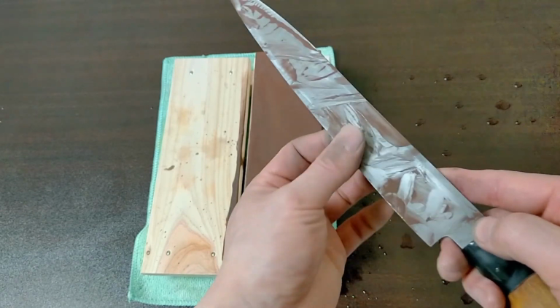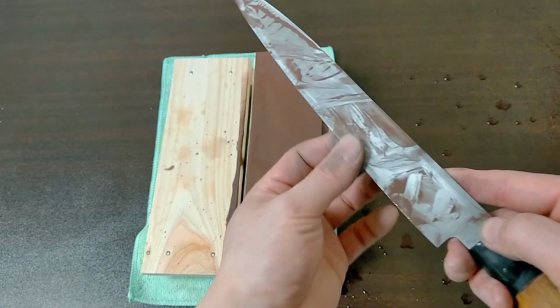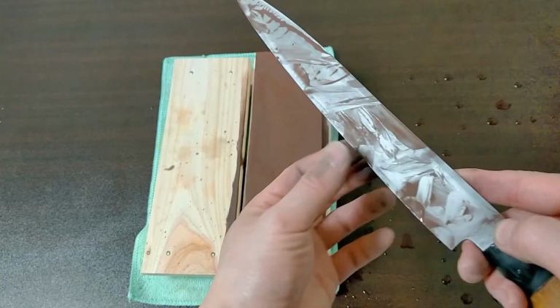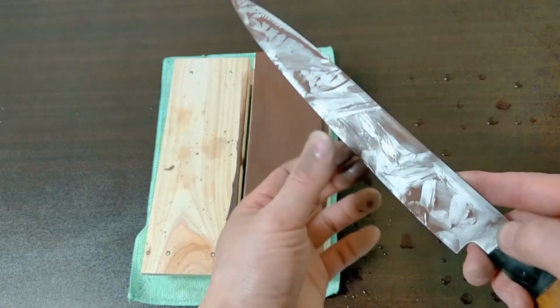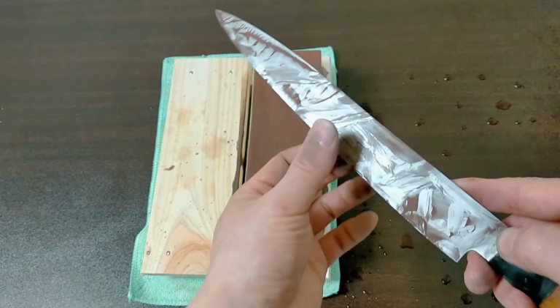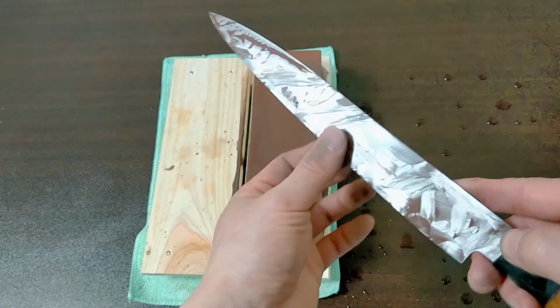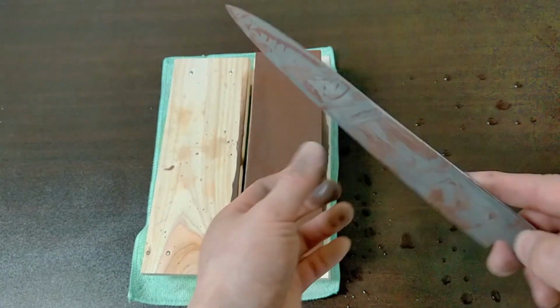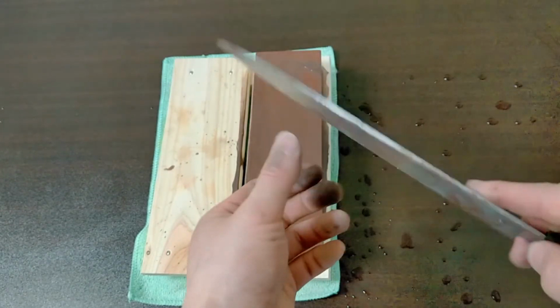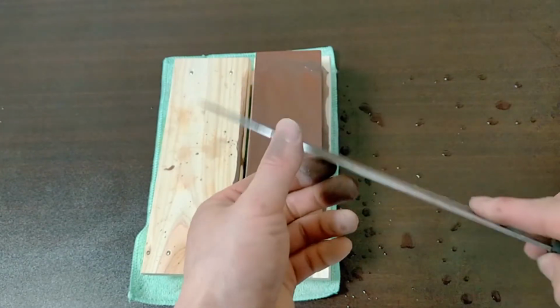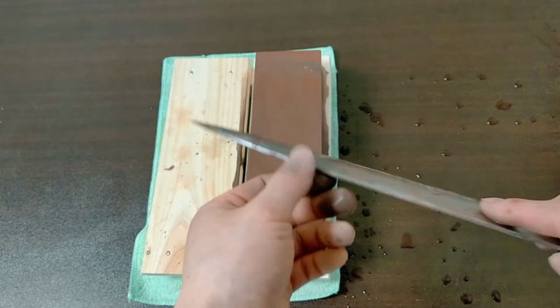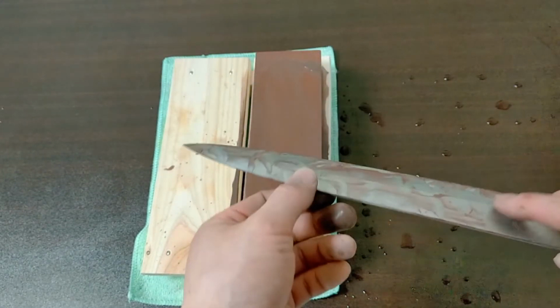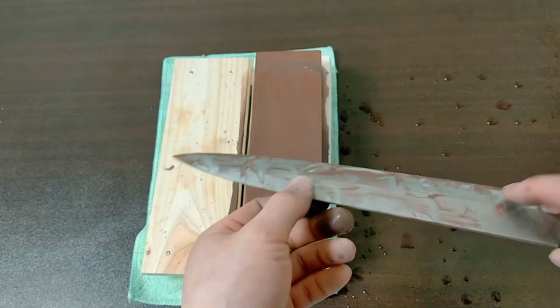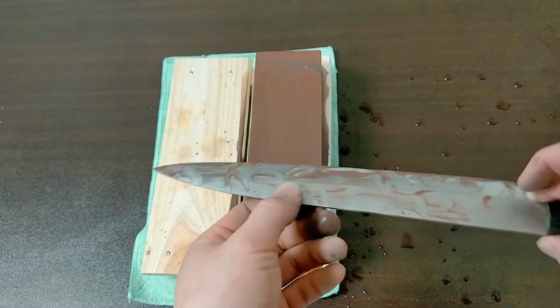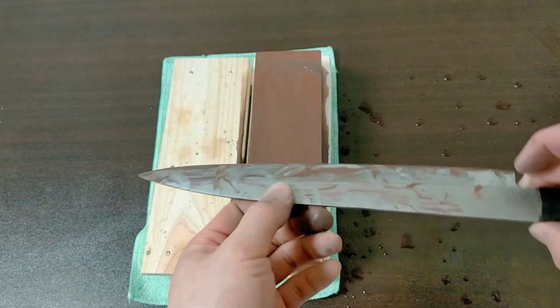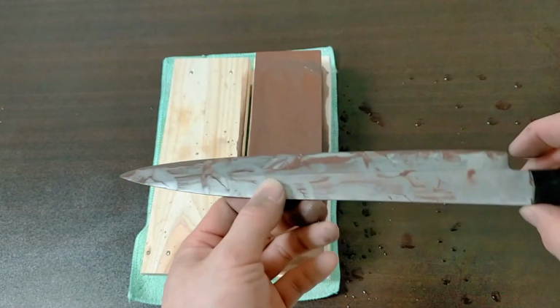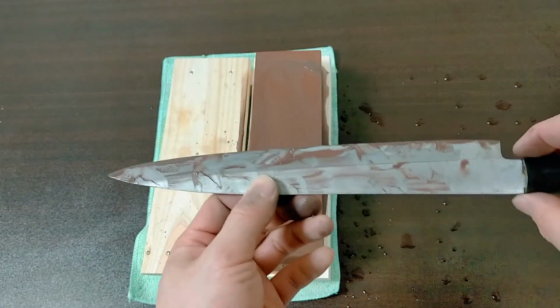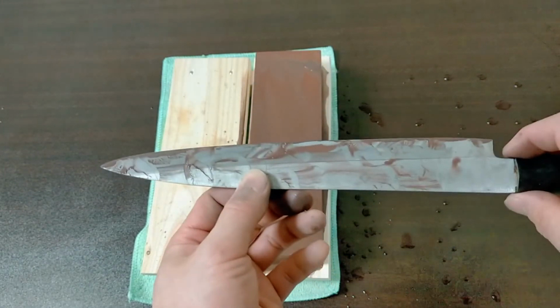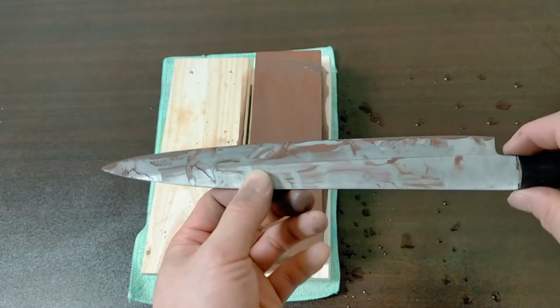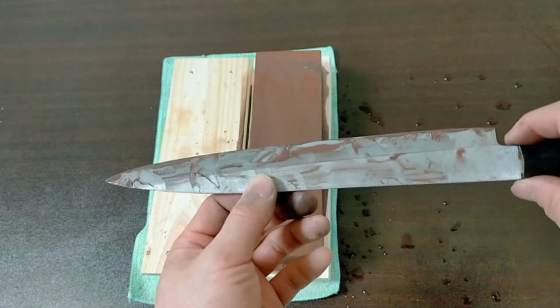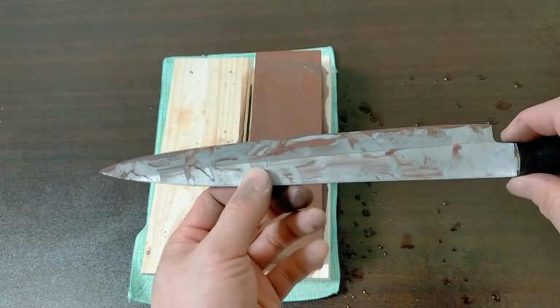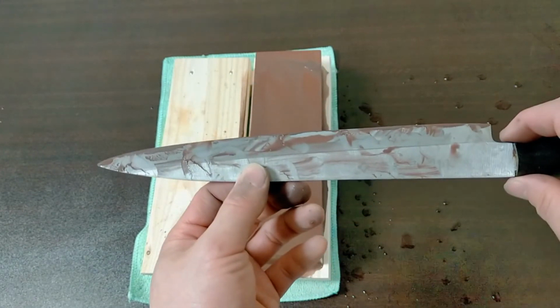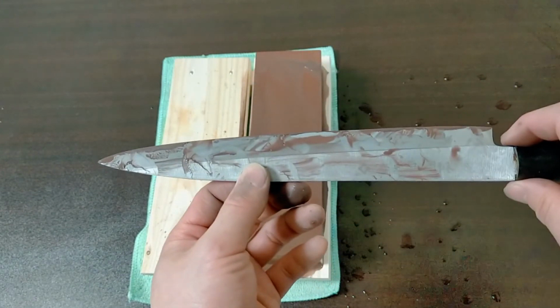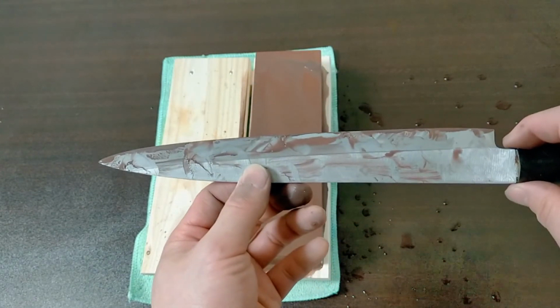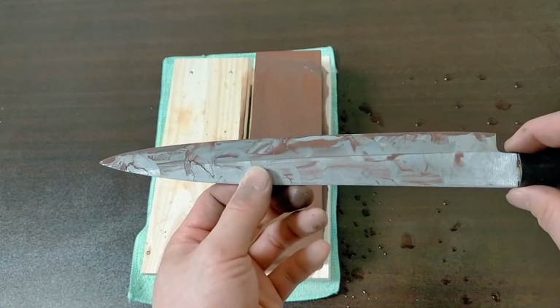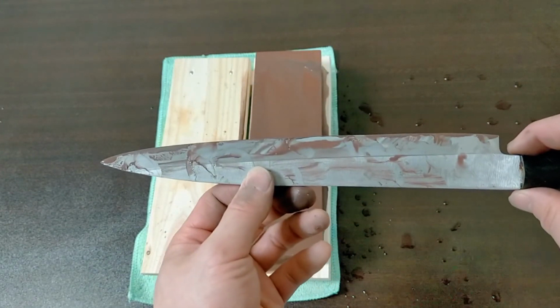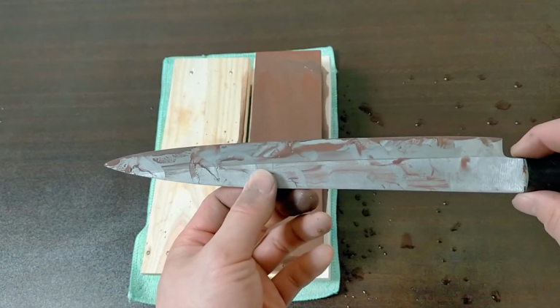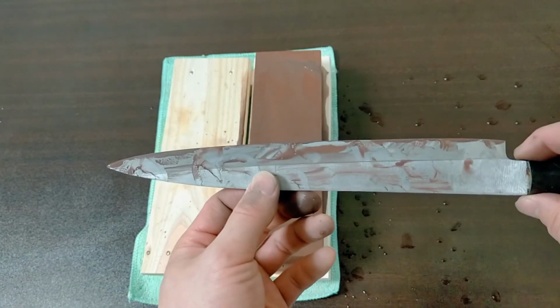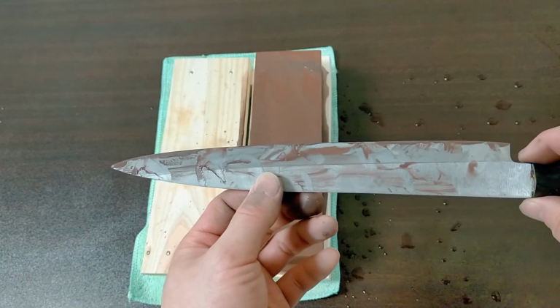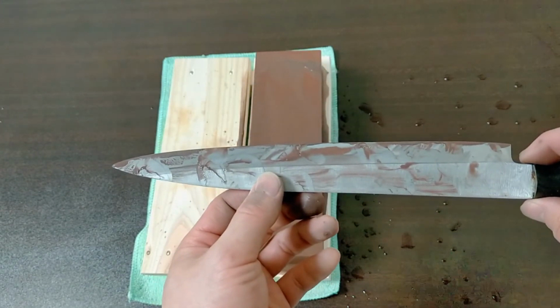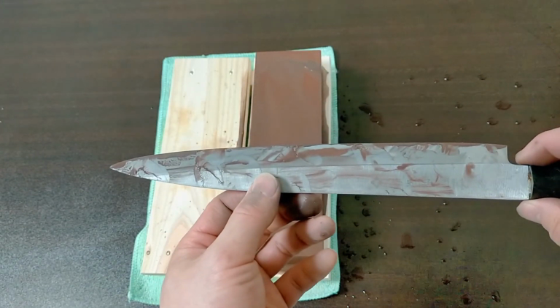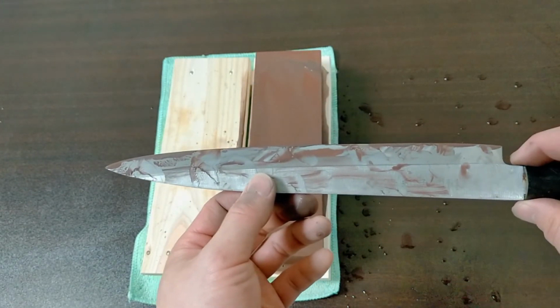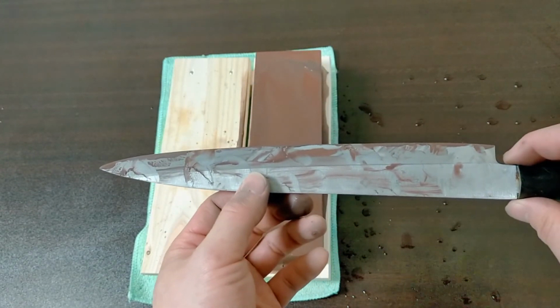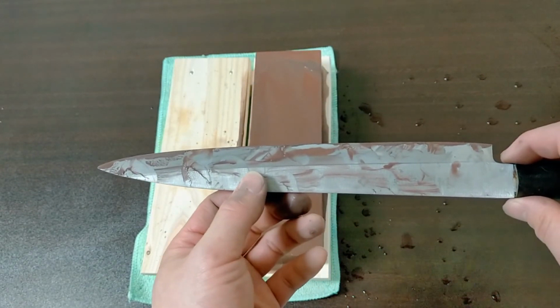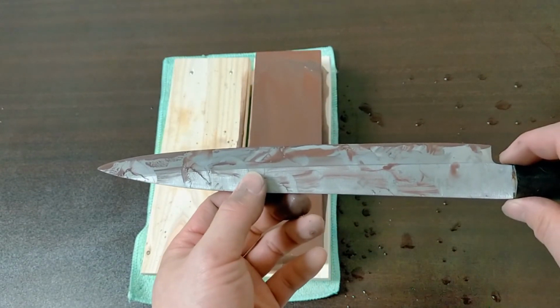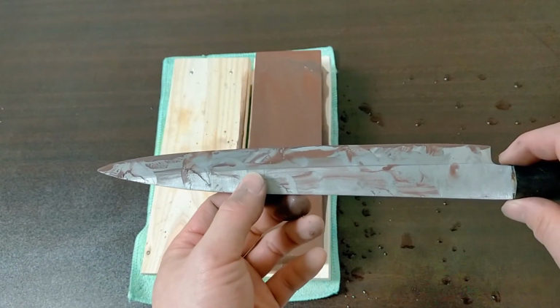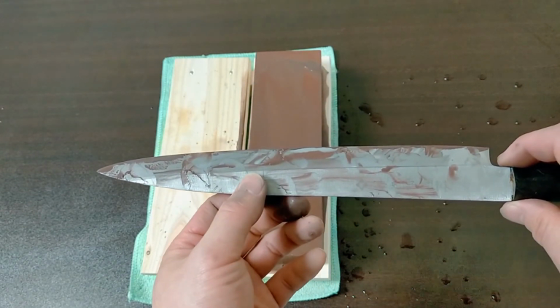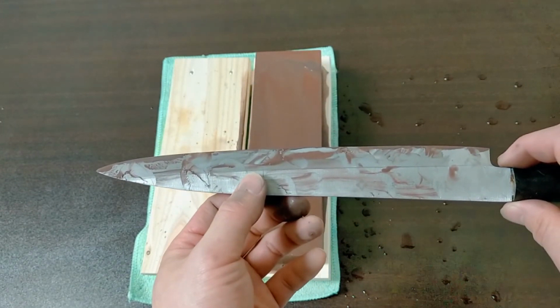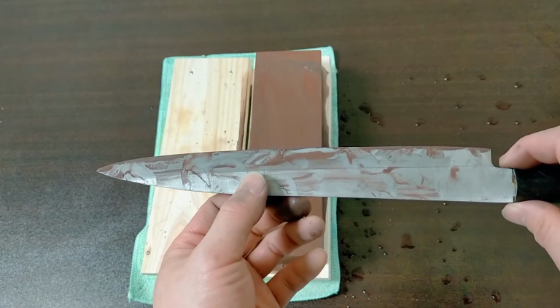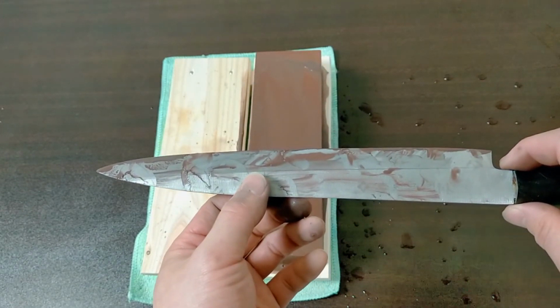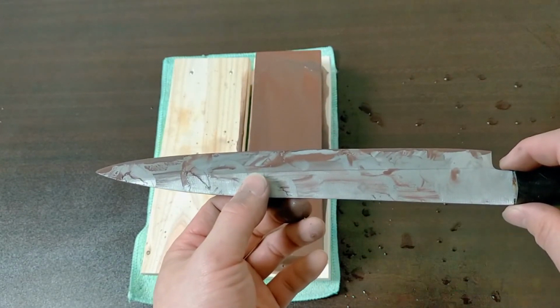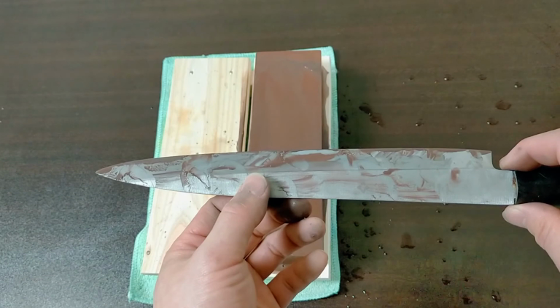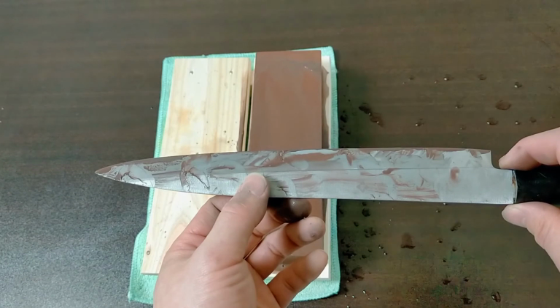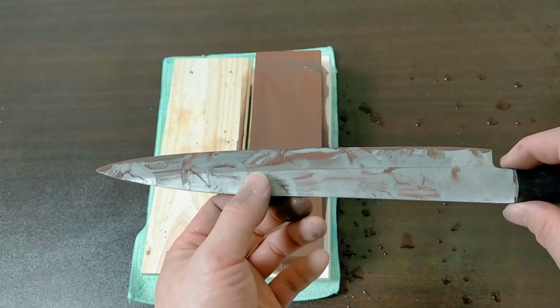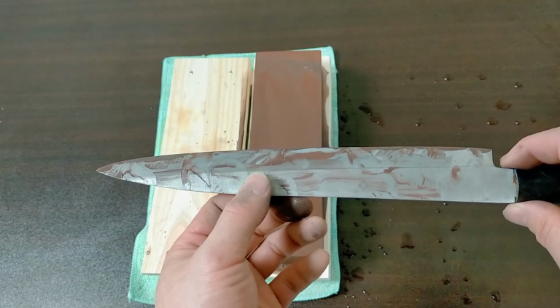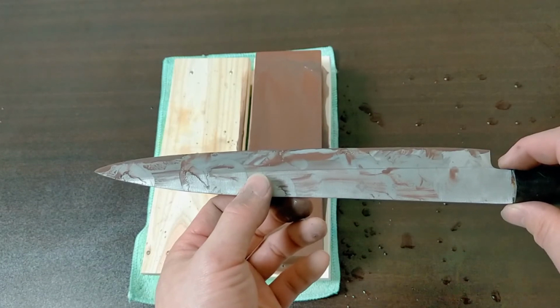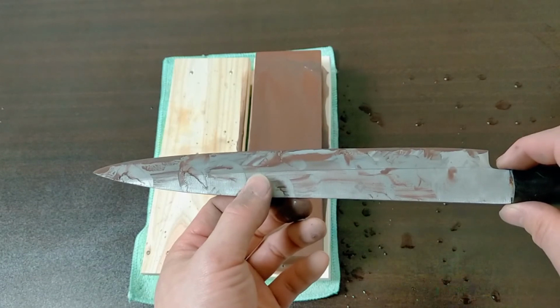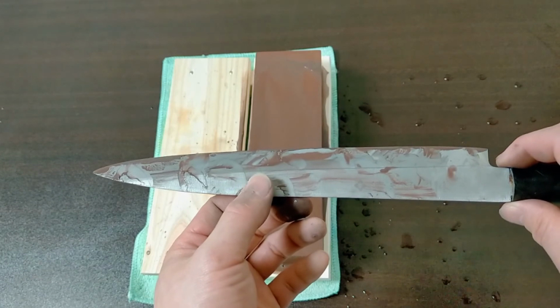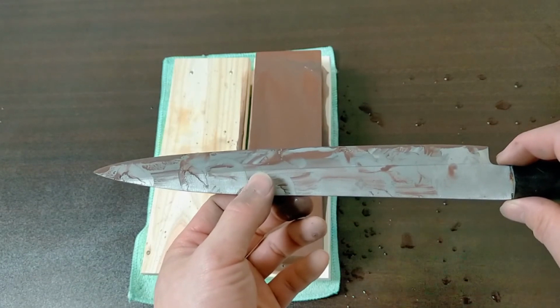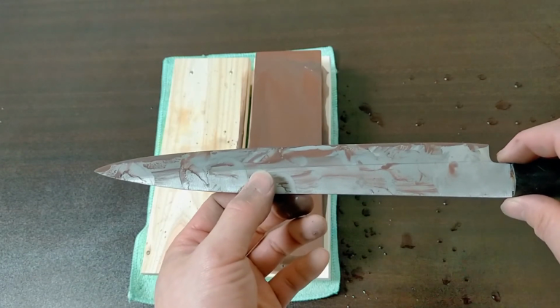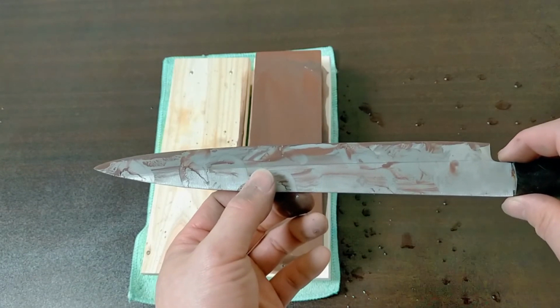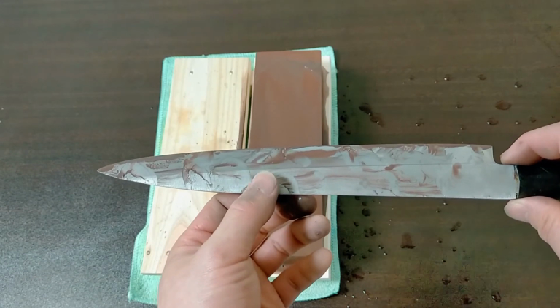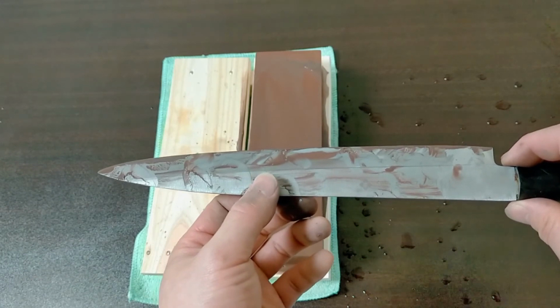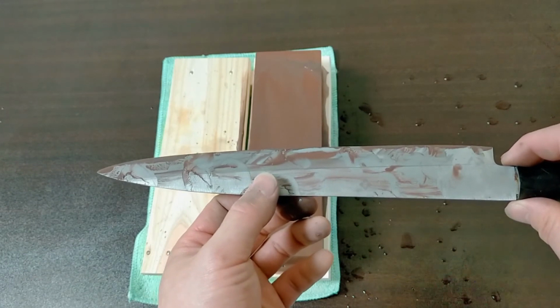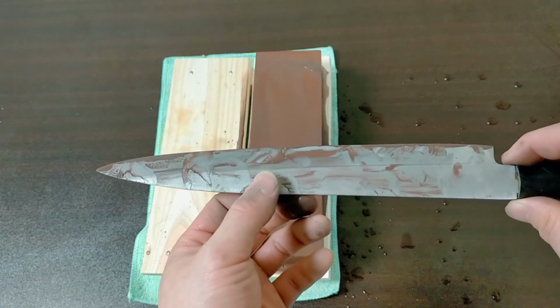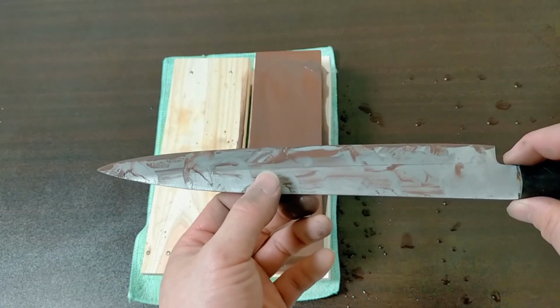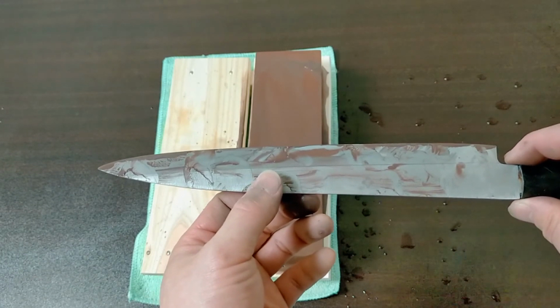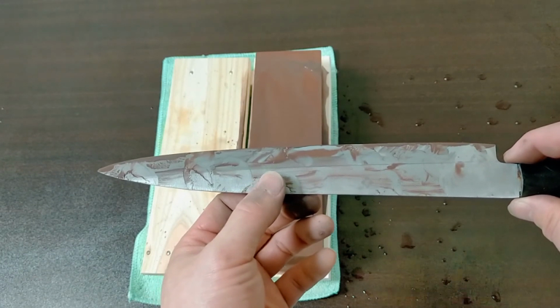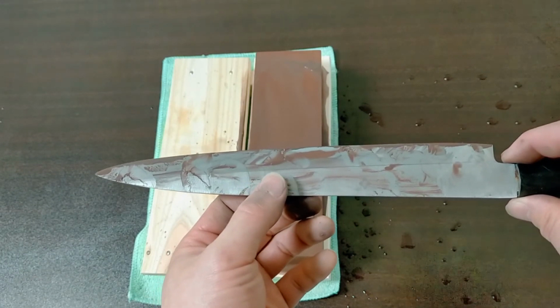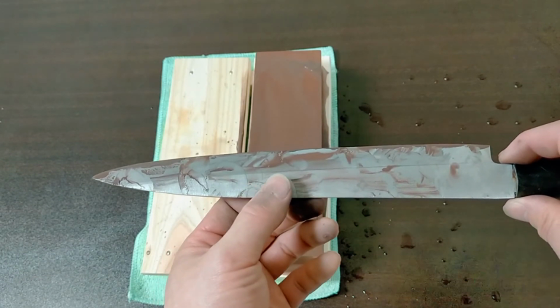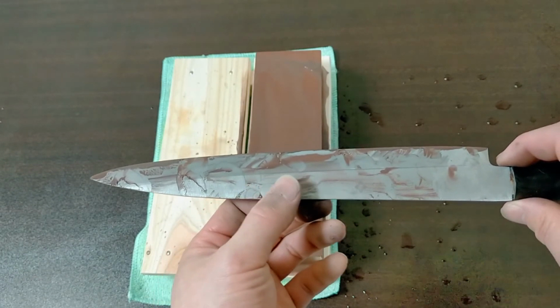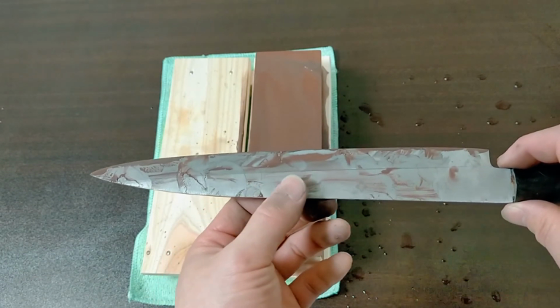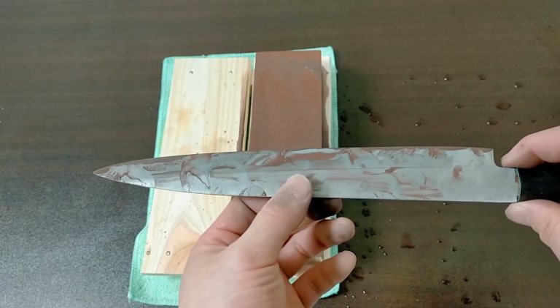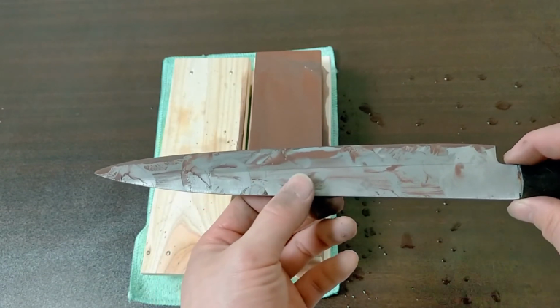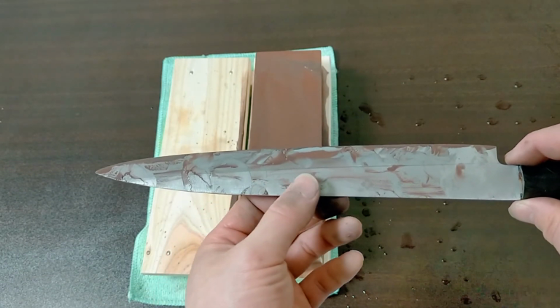This is the way to sharpen a single bevel knife. Thank you for watching. Bye bye.